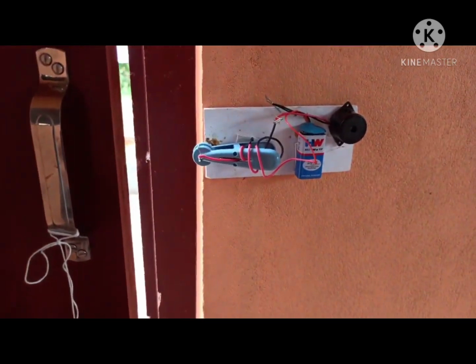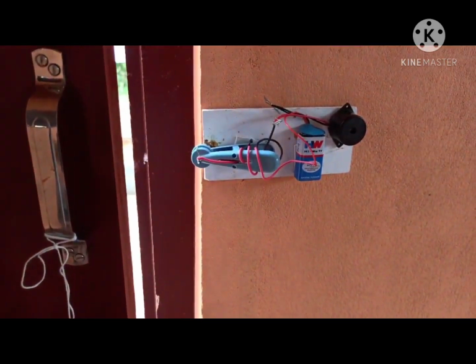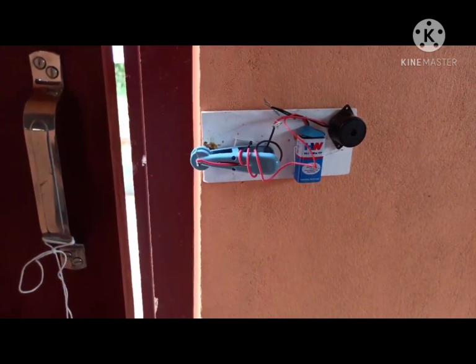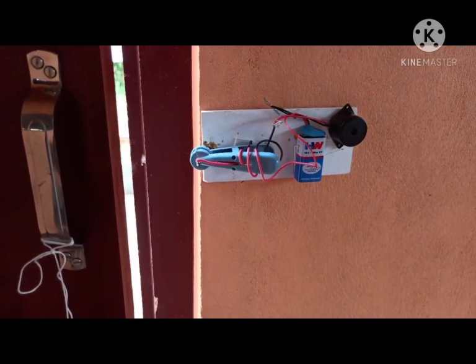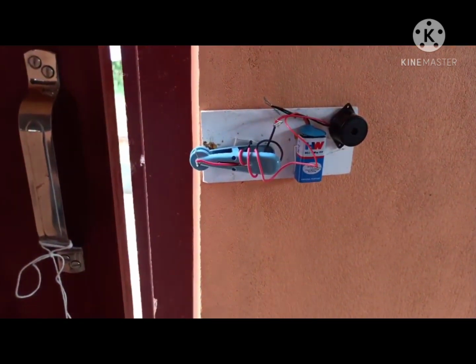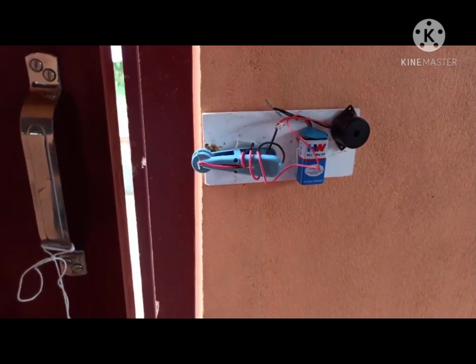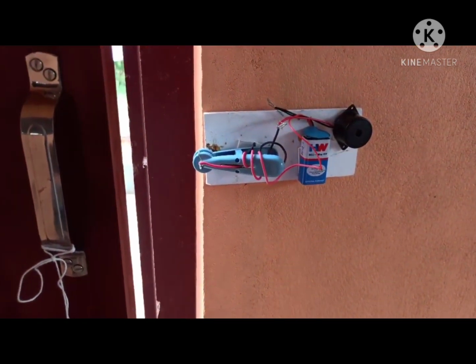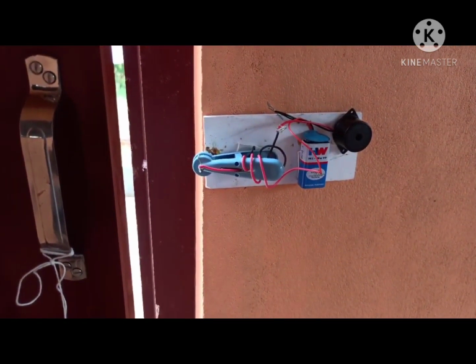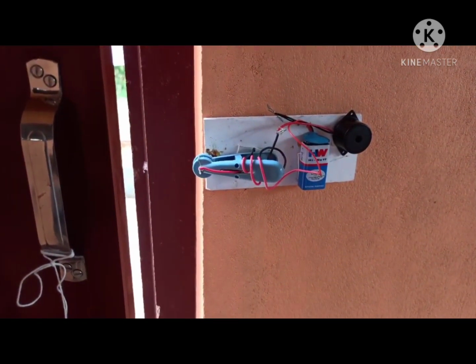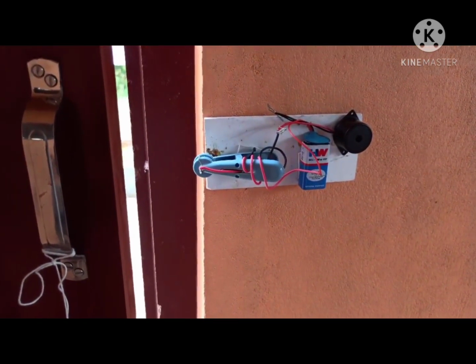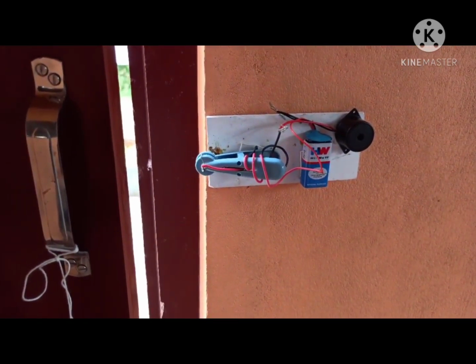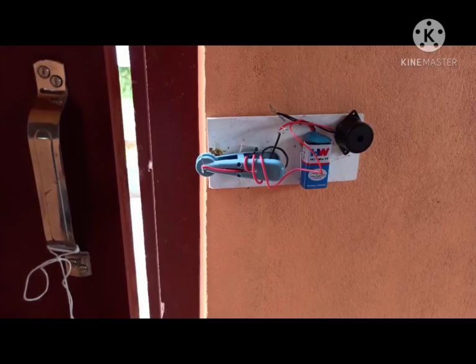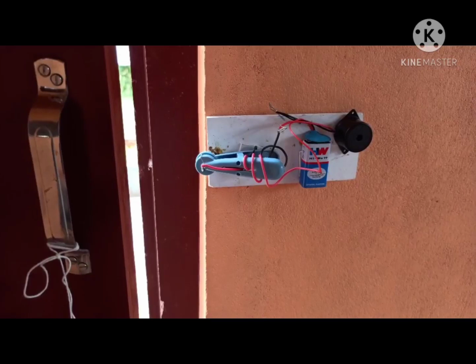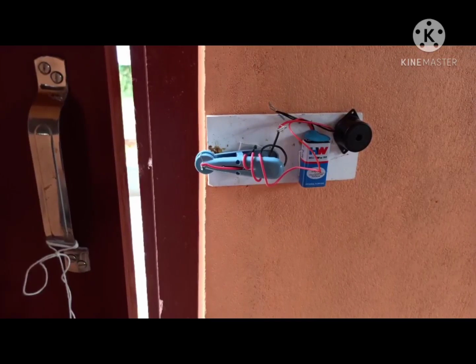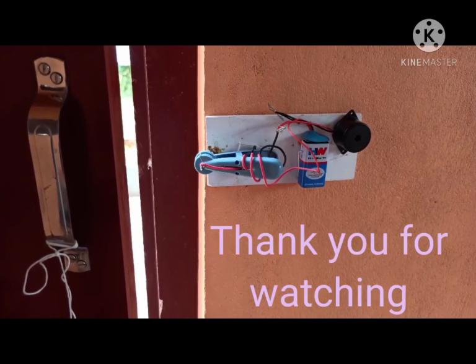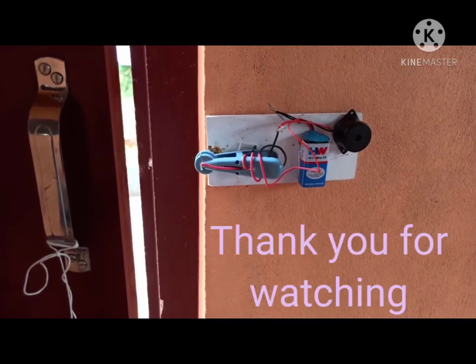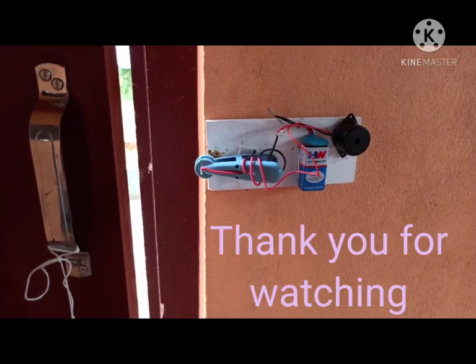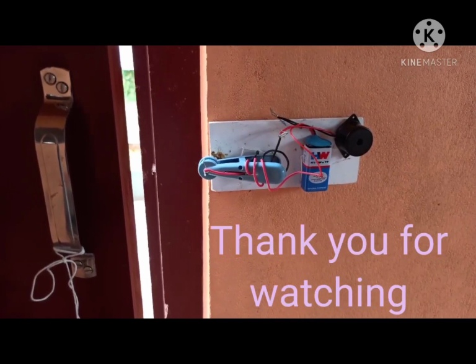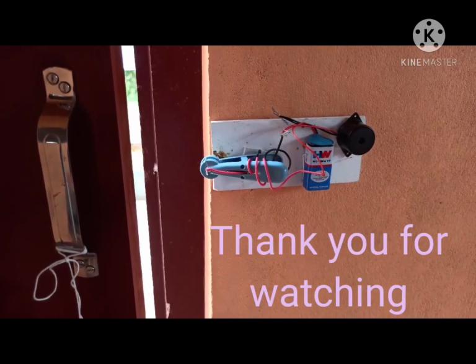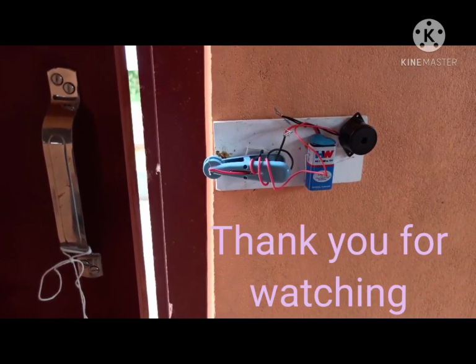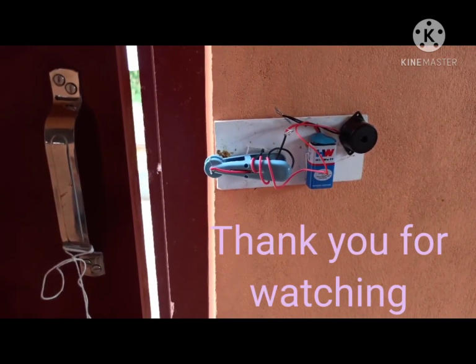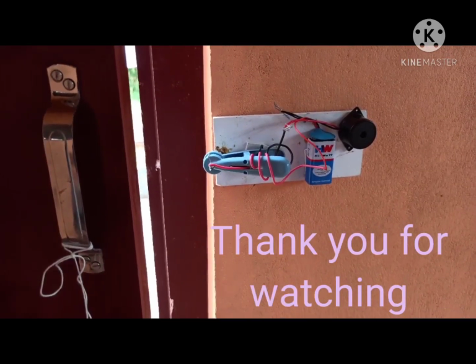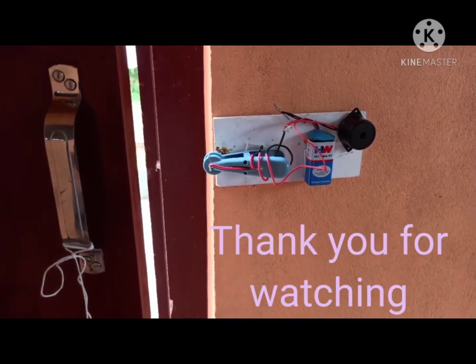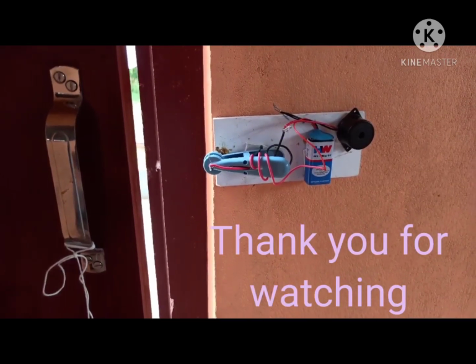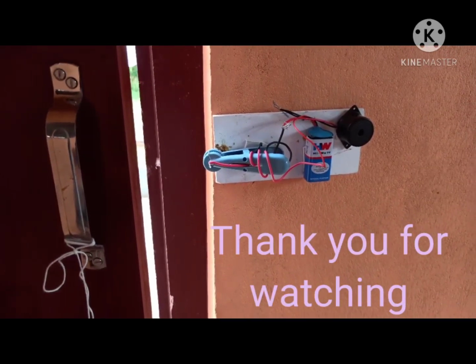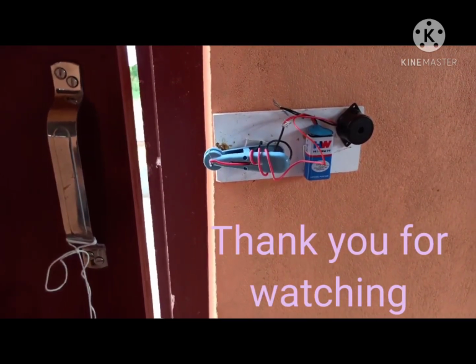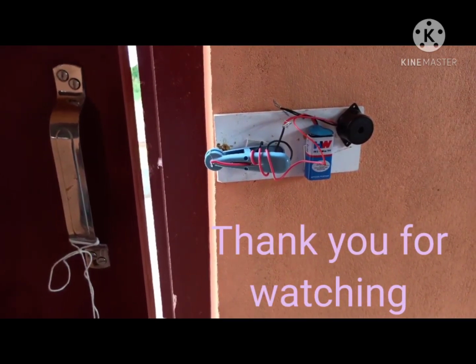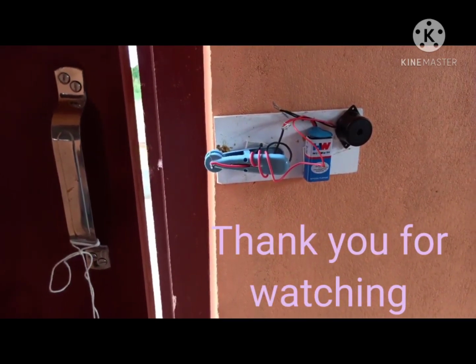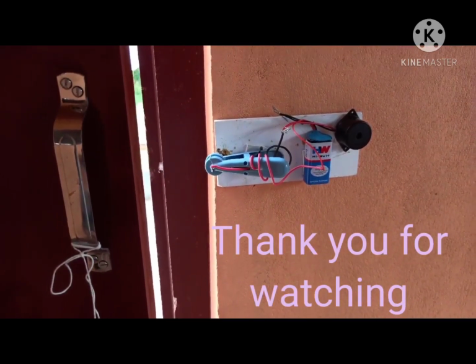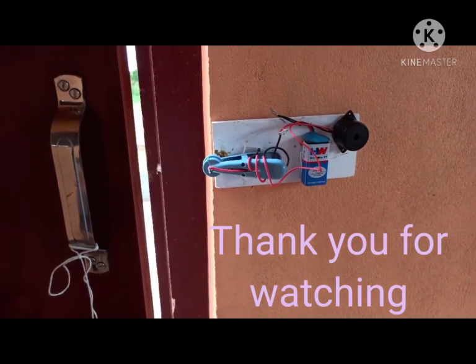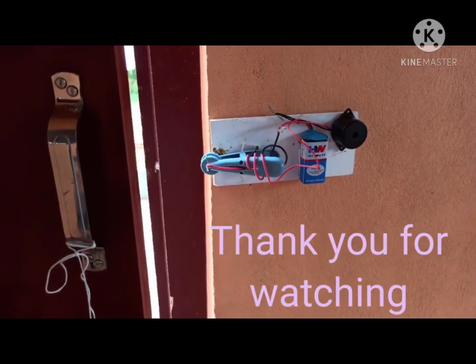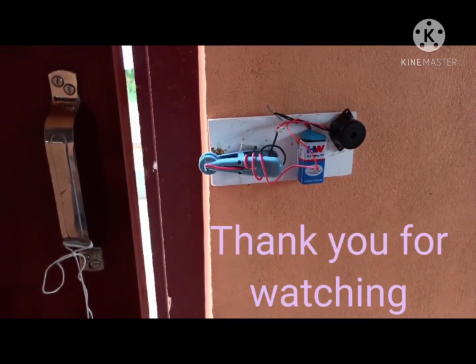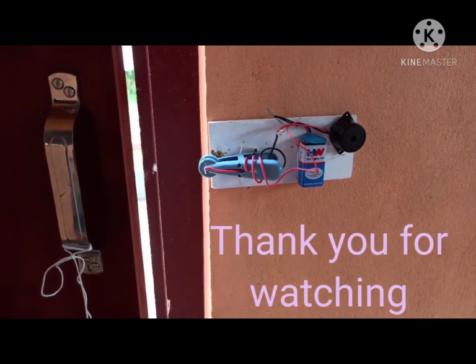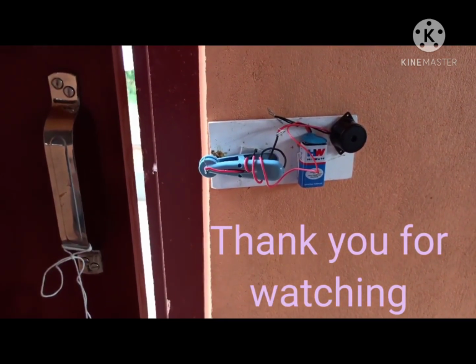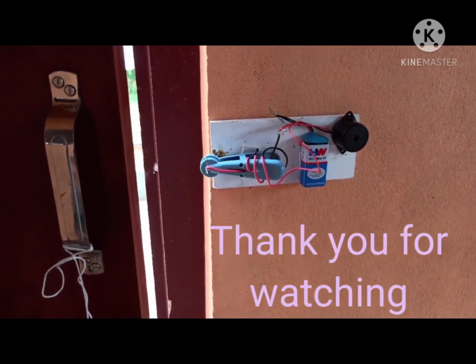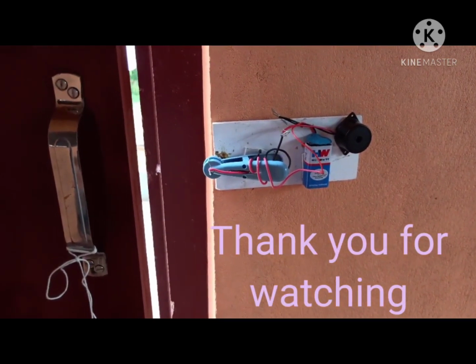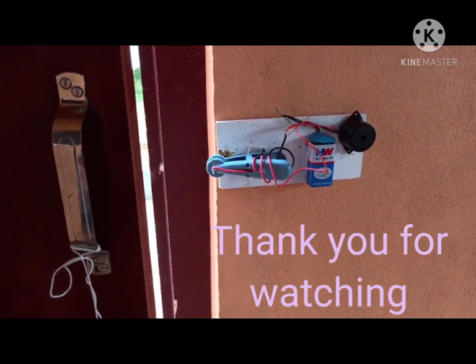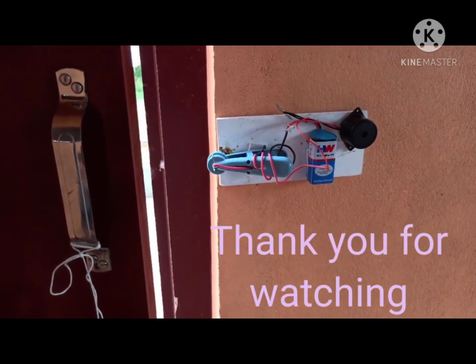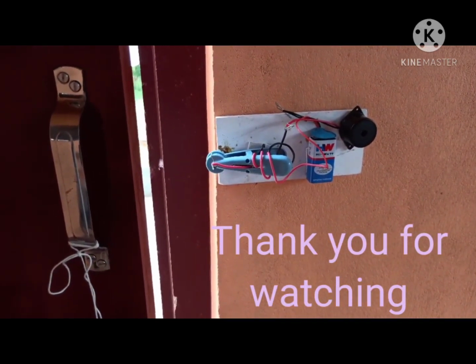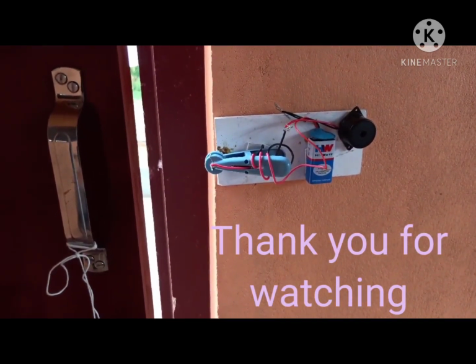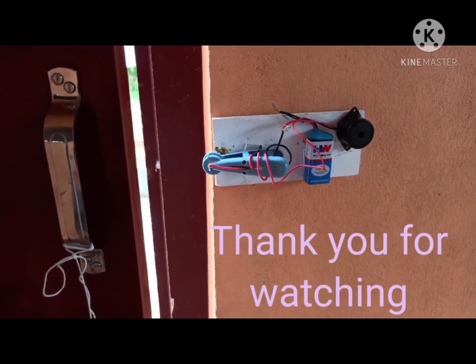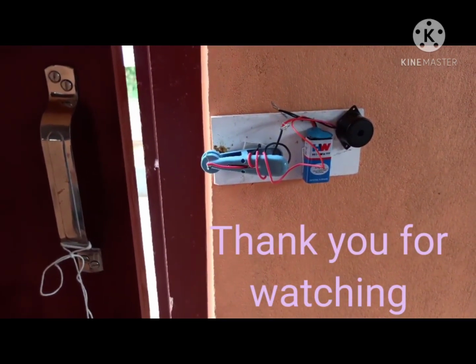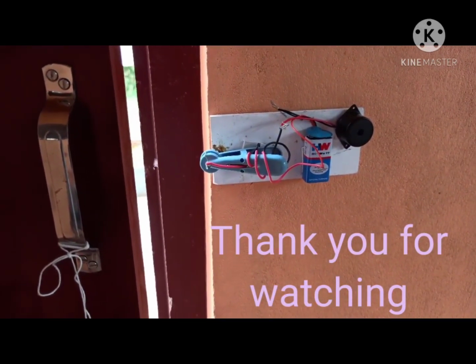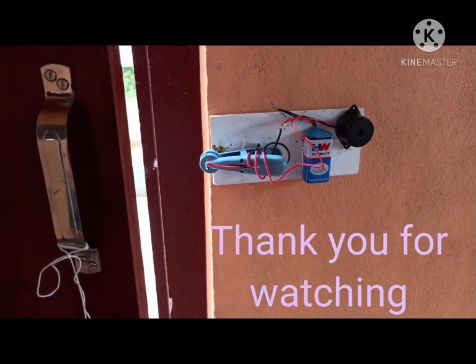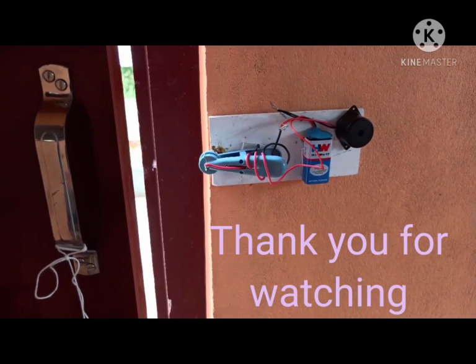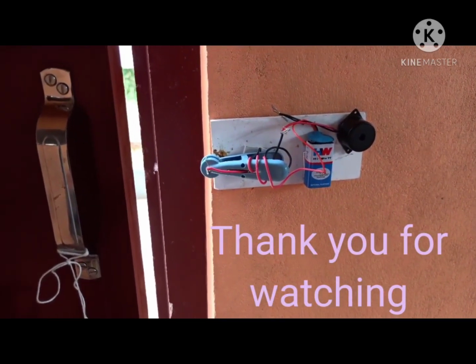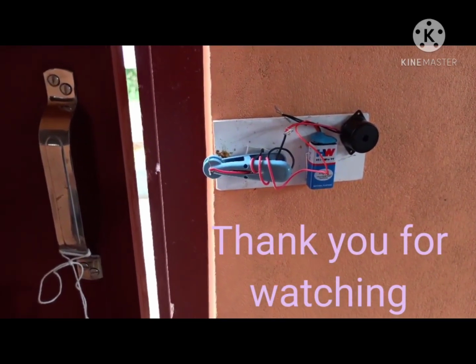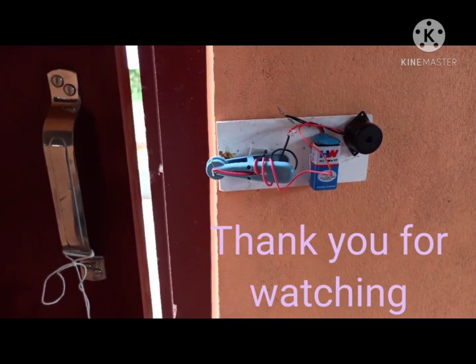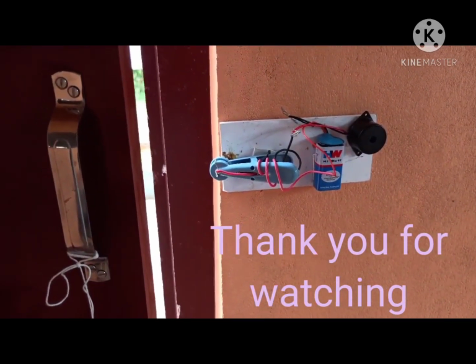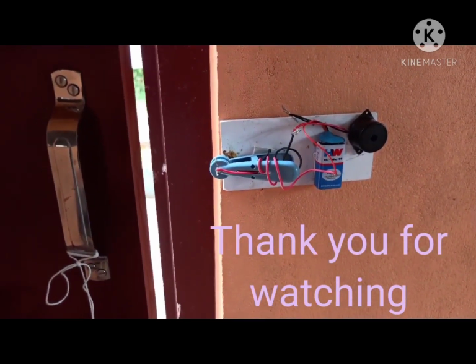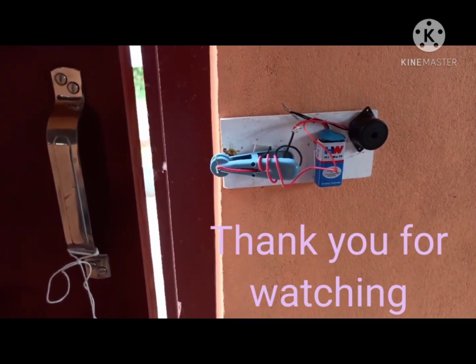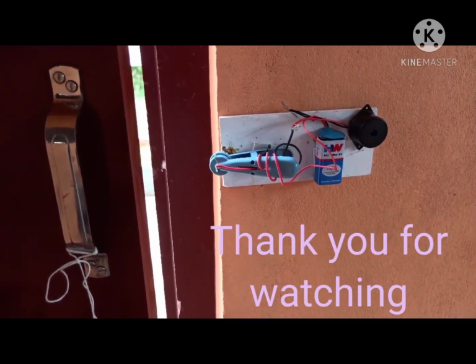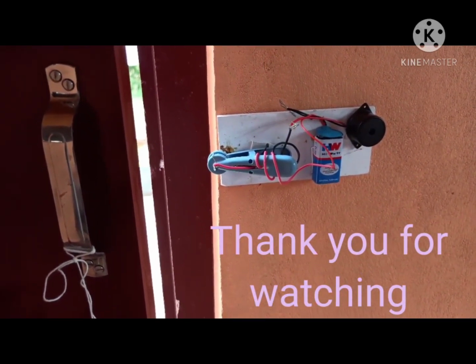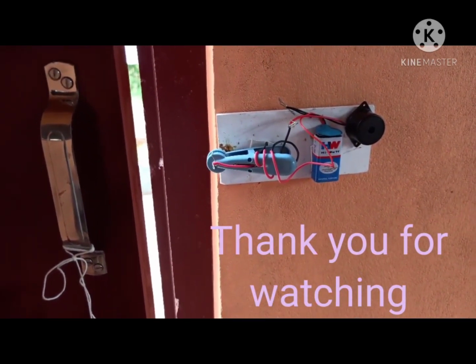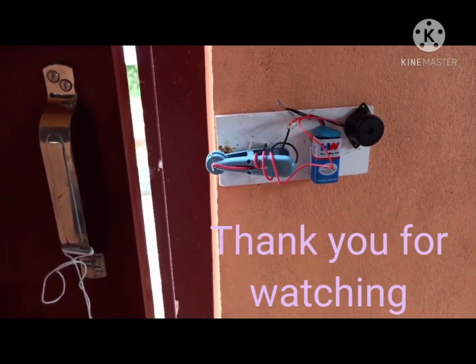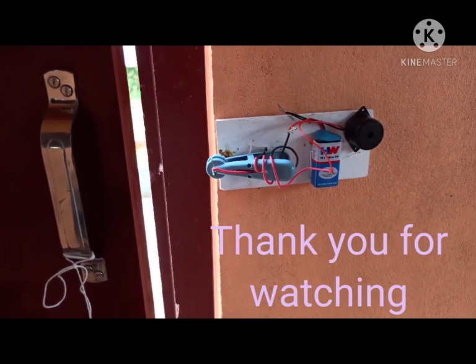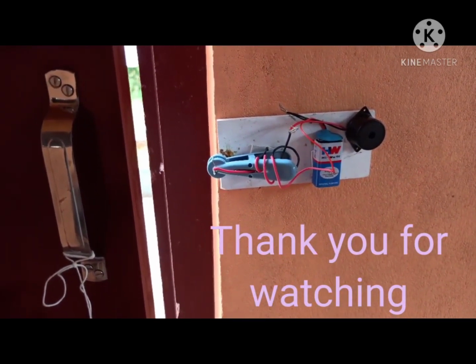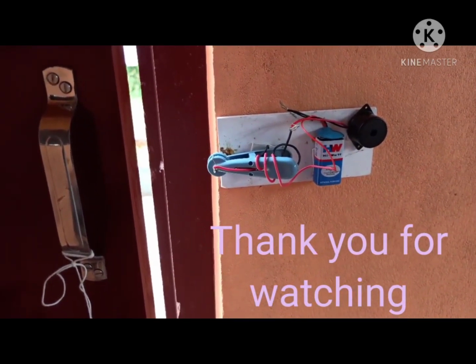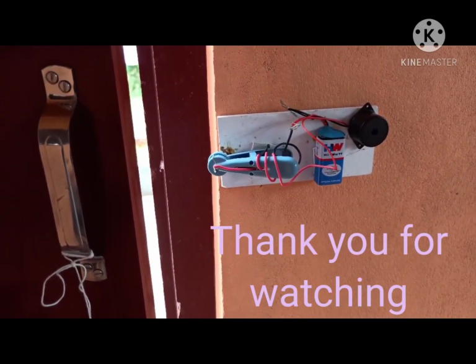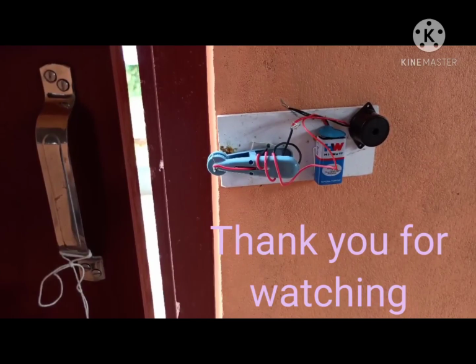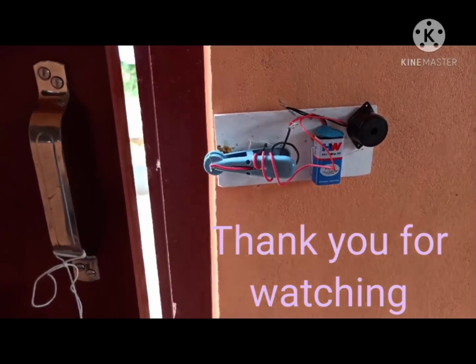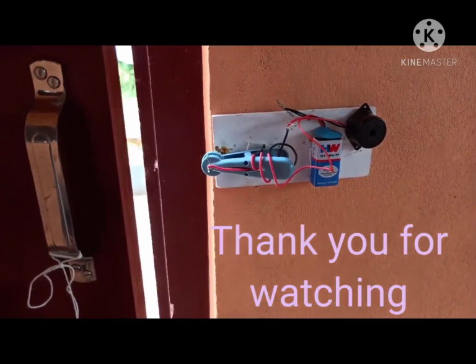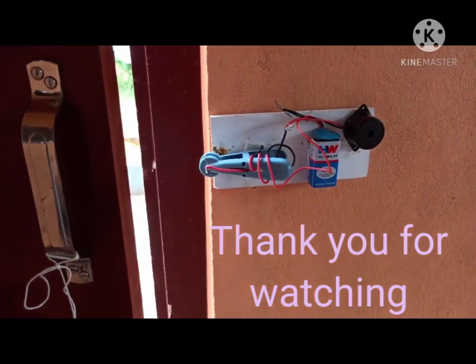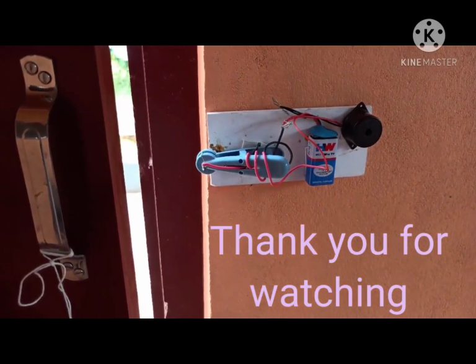Hope you enjoyed this experiment. Thank you for watching. Please subscribe and share this video. Thank you.